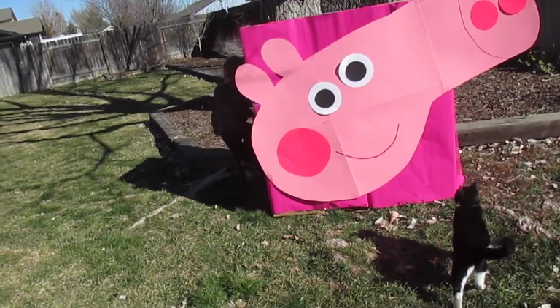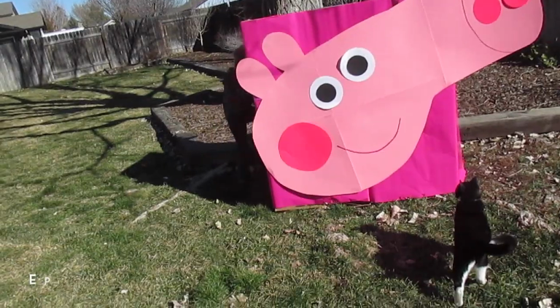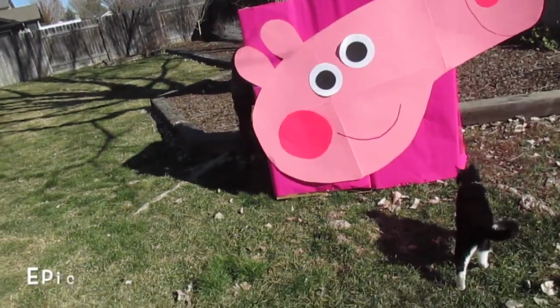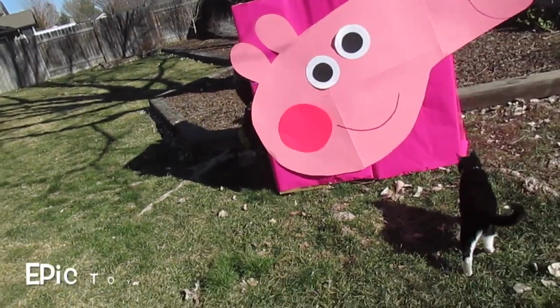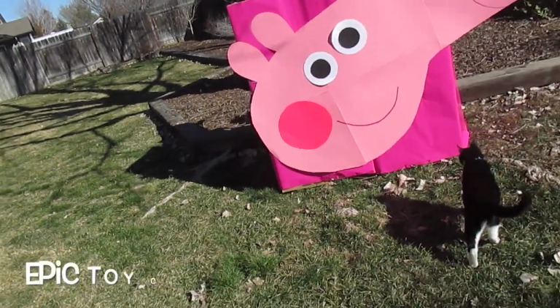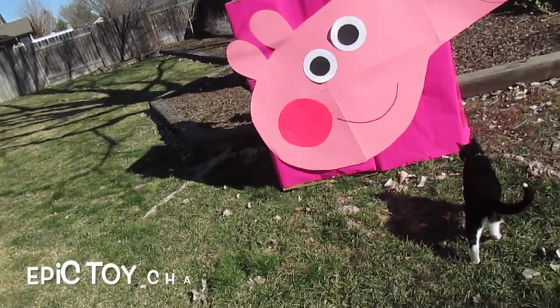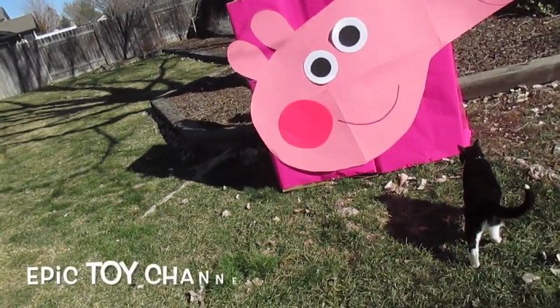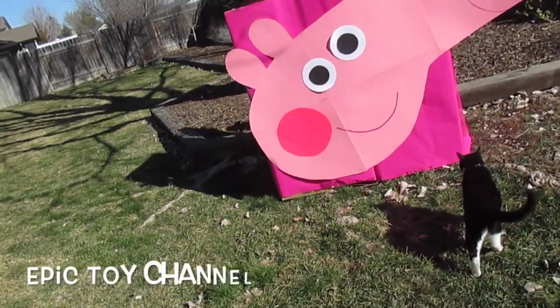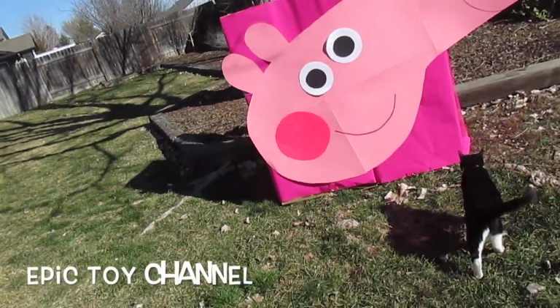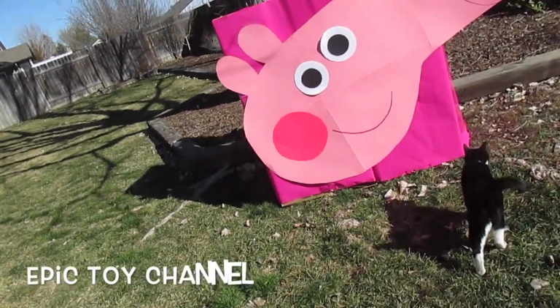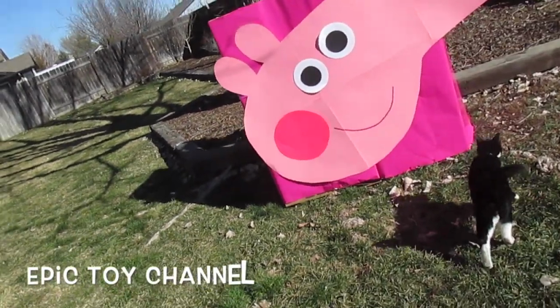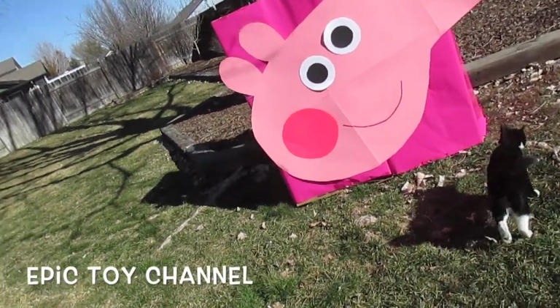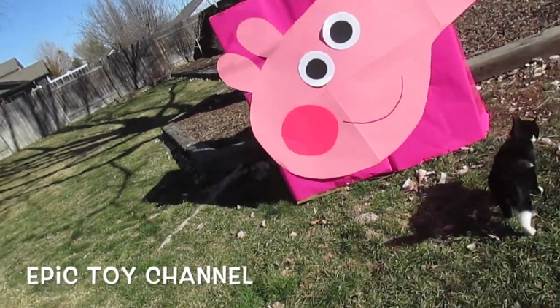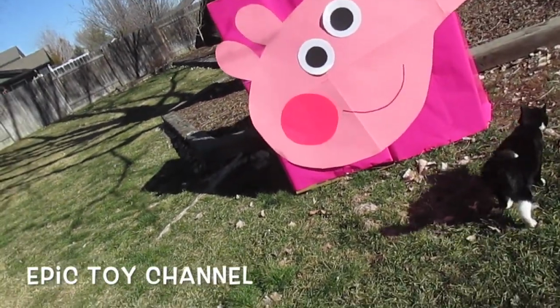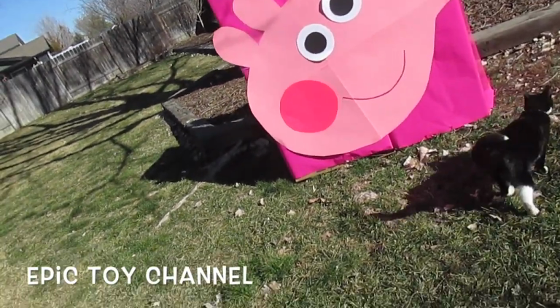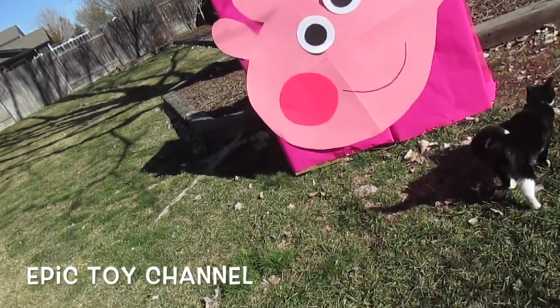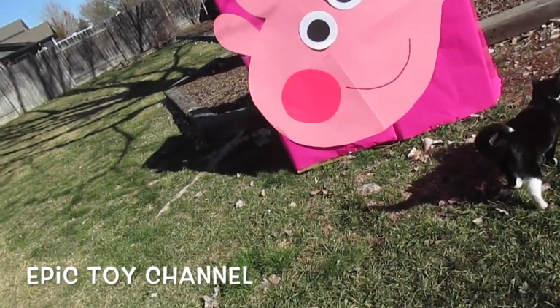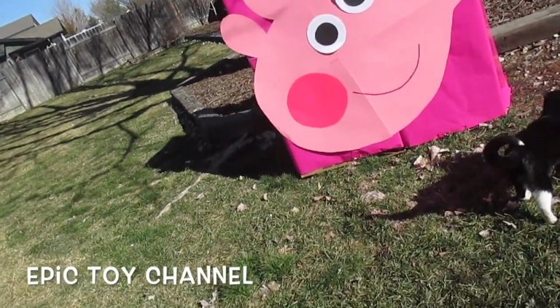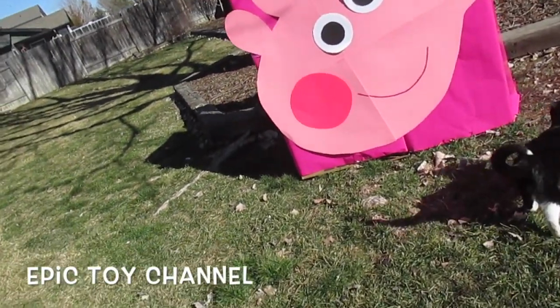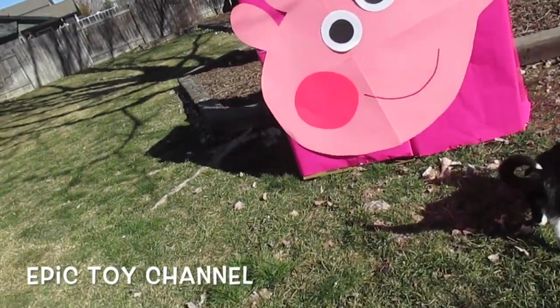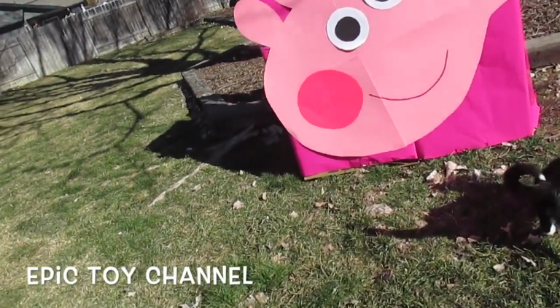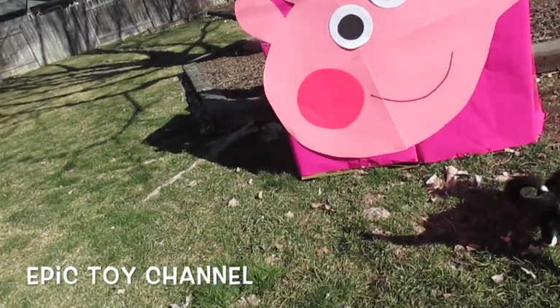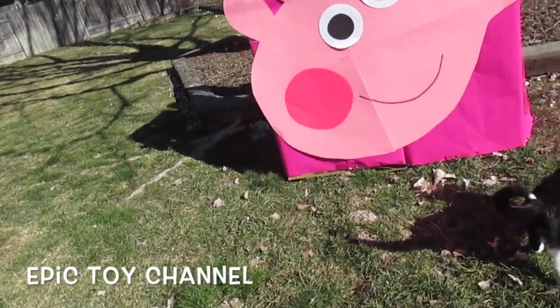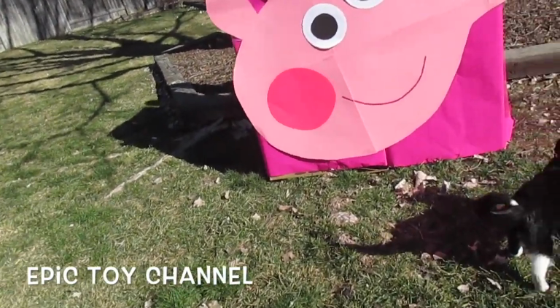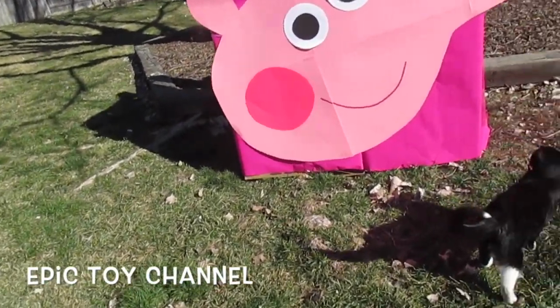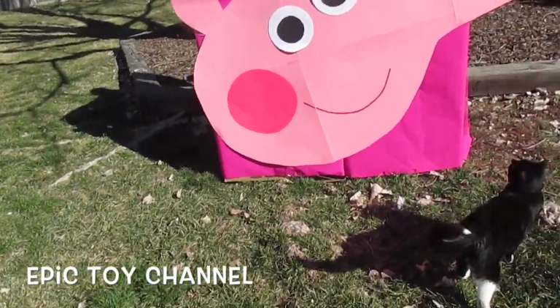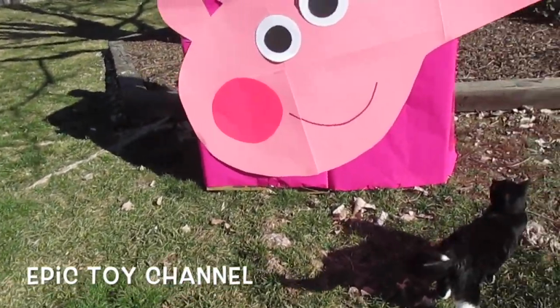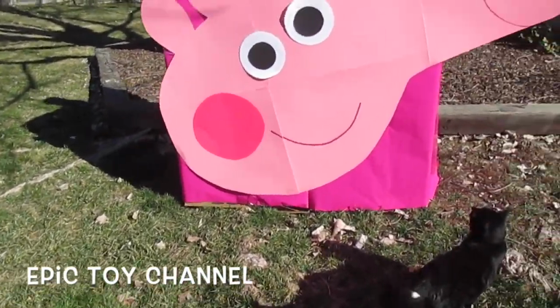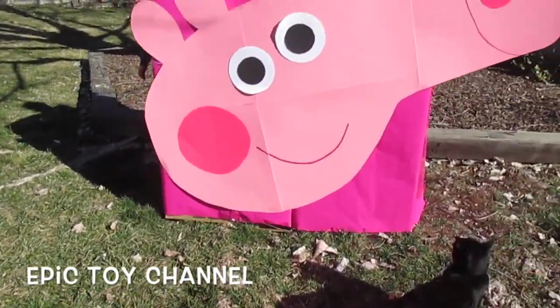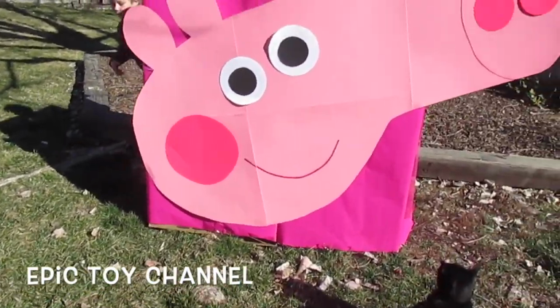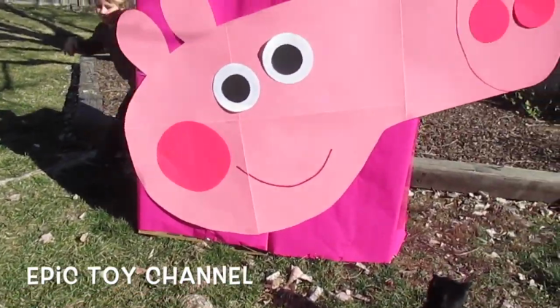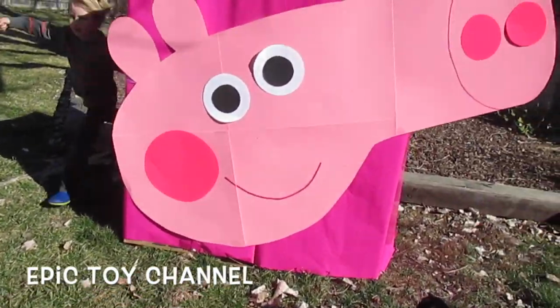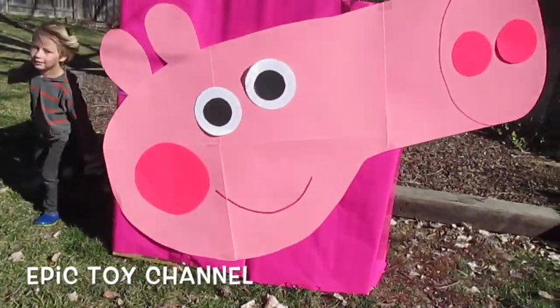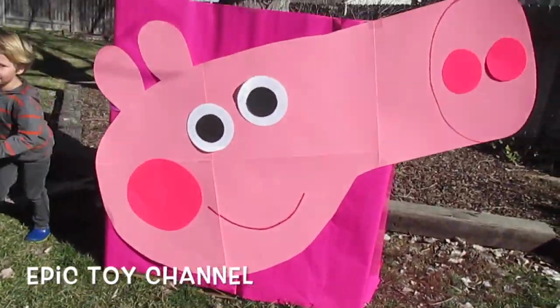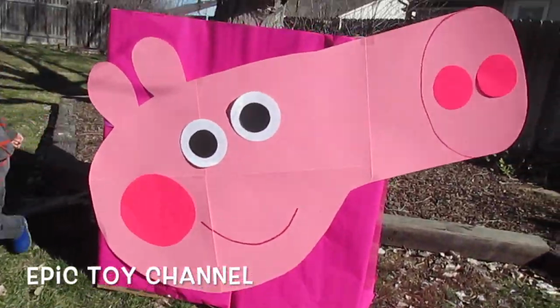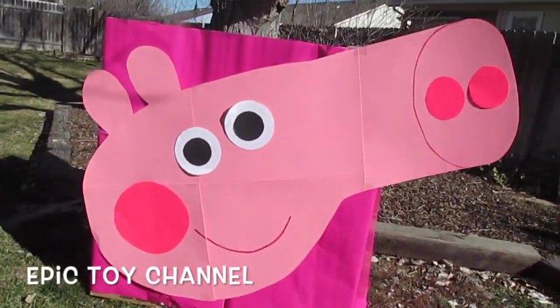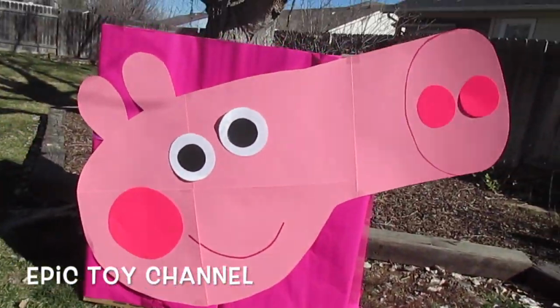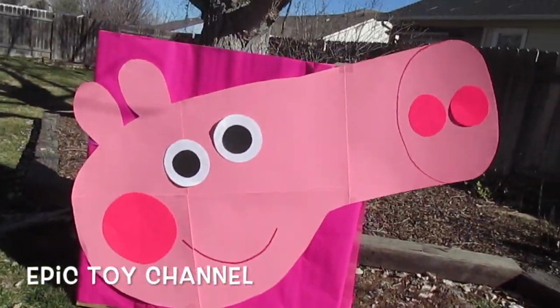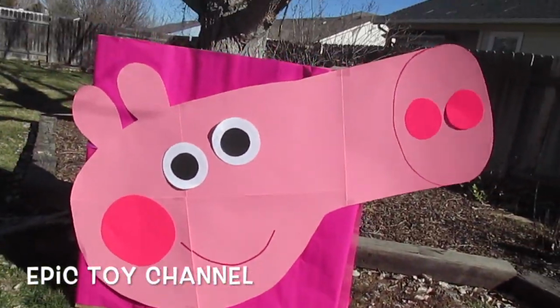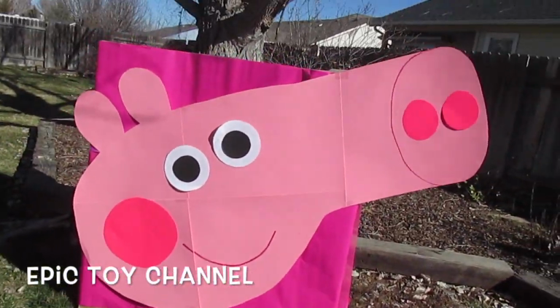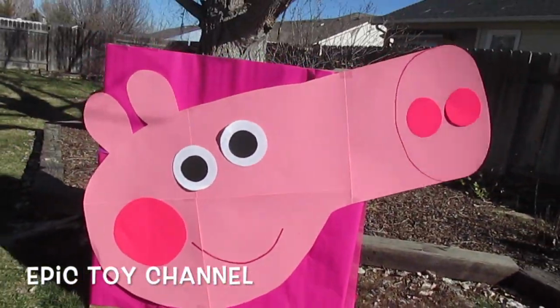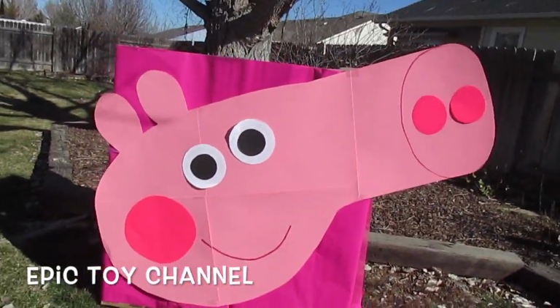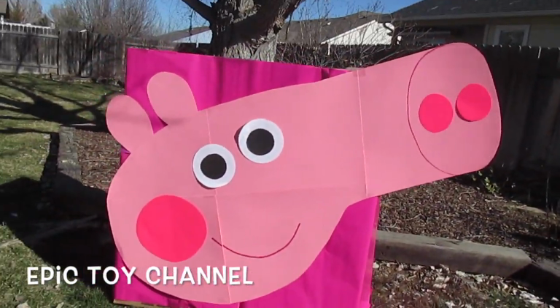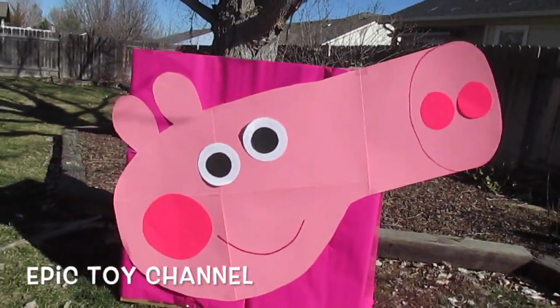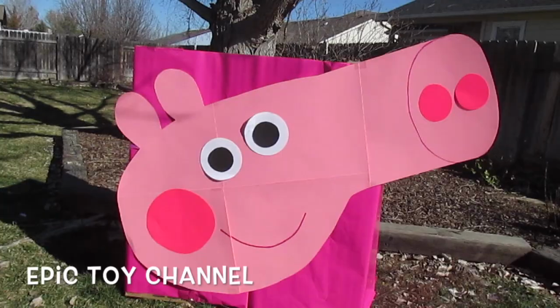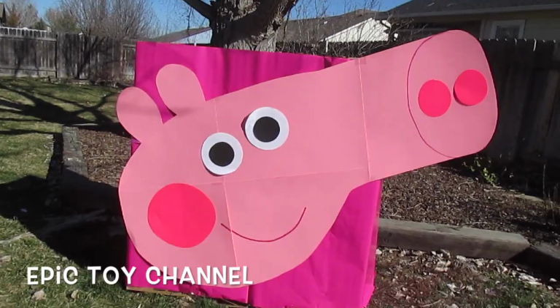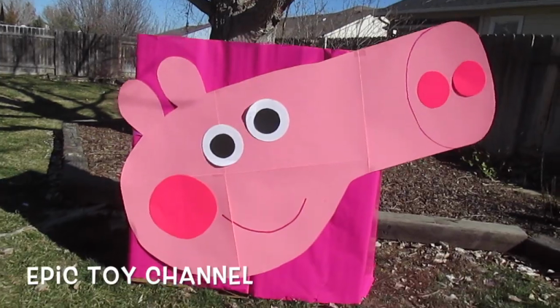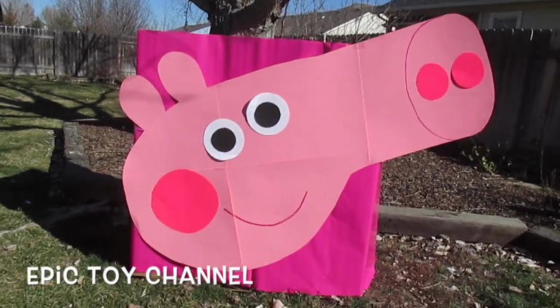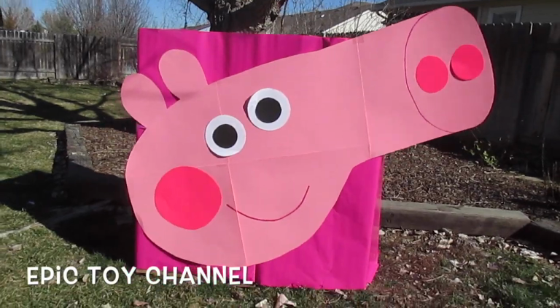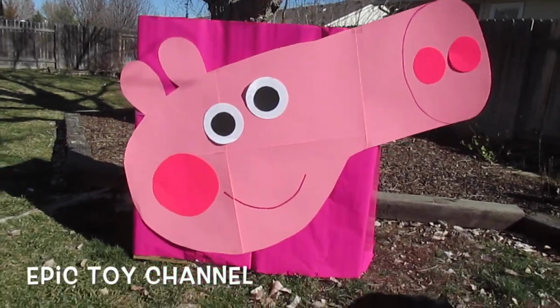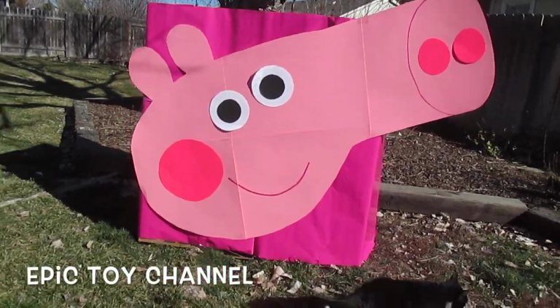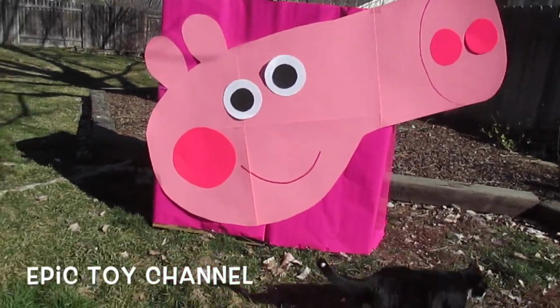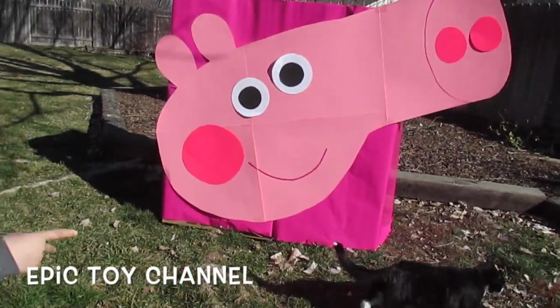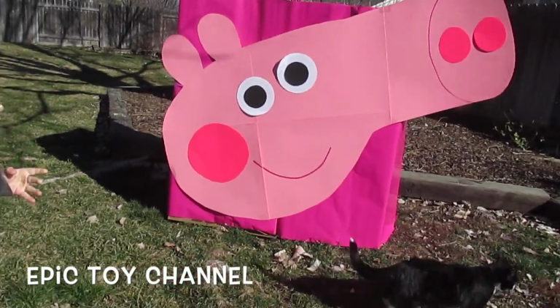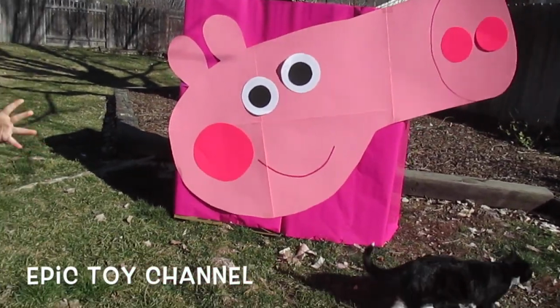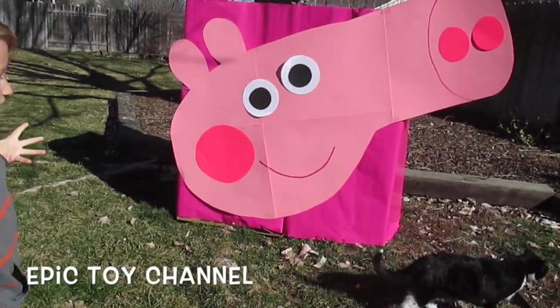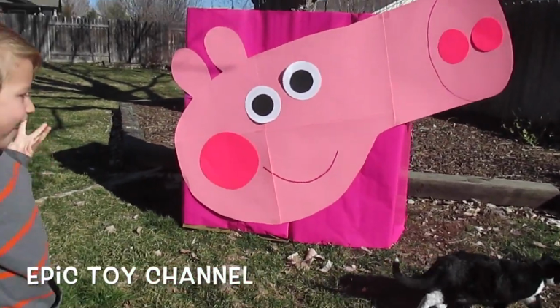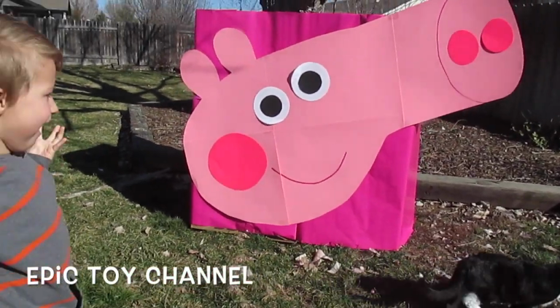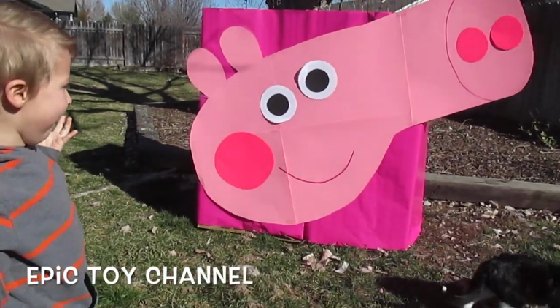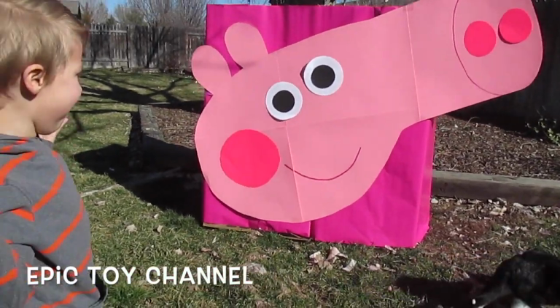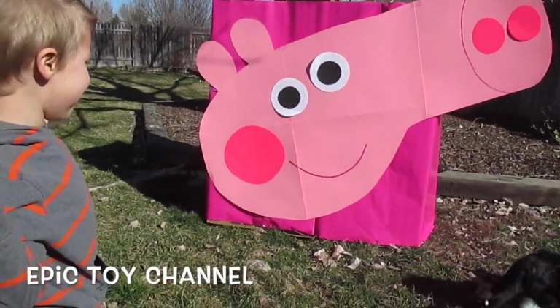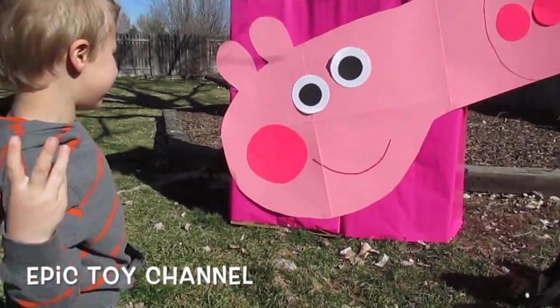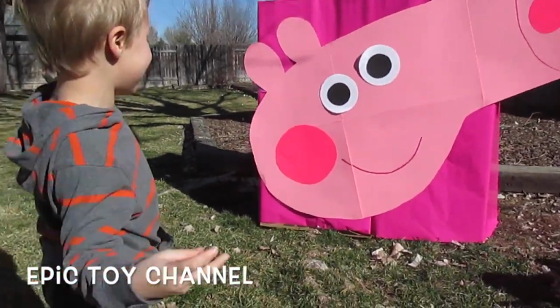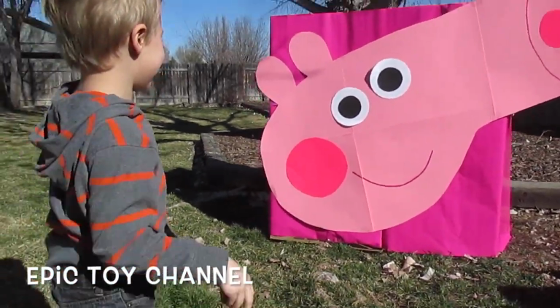Hey kids, thanks for watching Epic Toy Channel. Today we have a giant Peppa Pig surprise box.